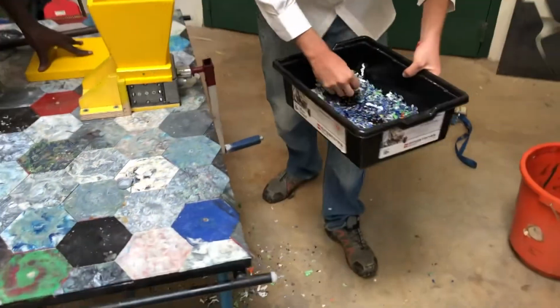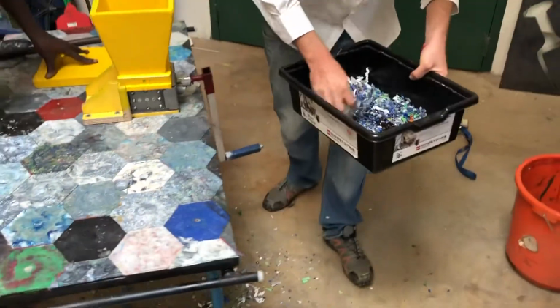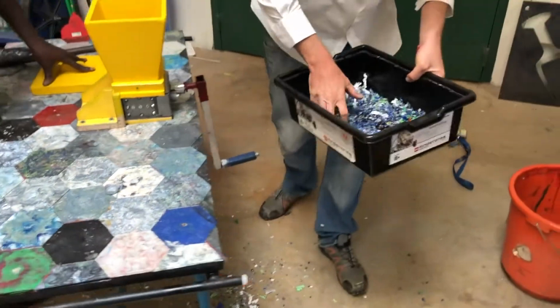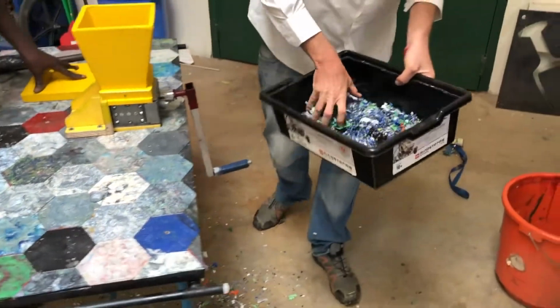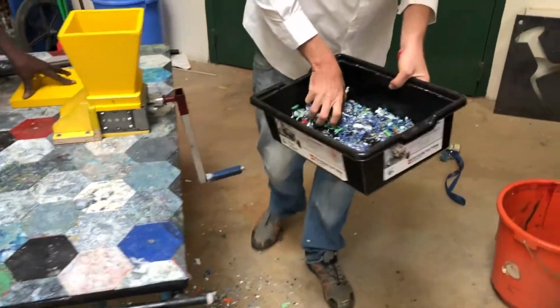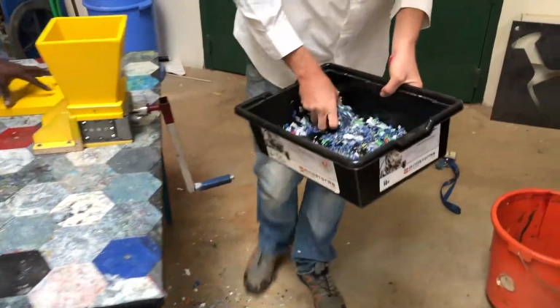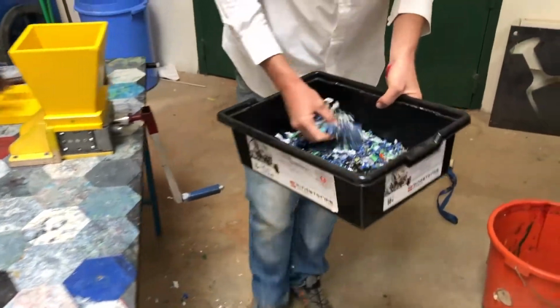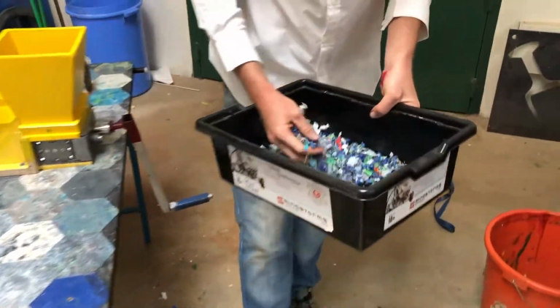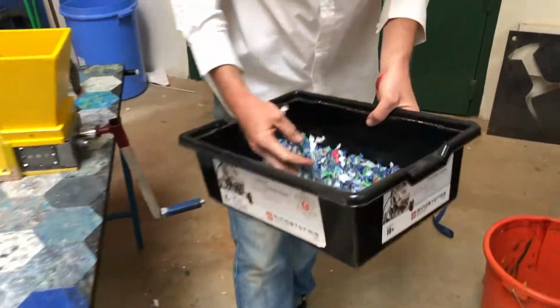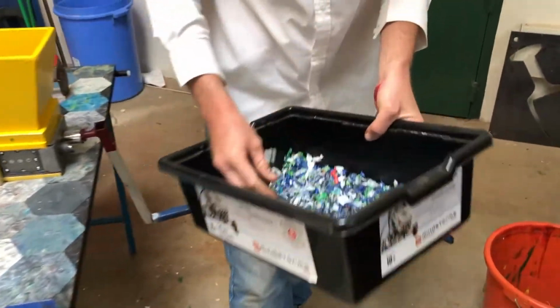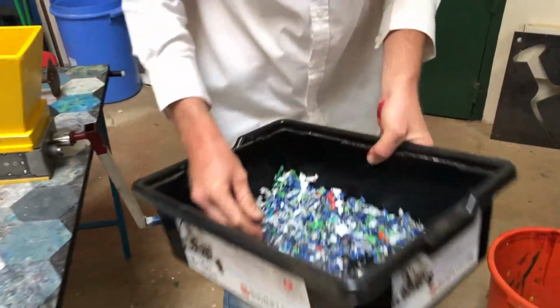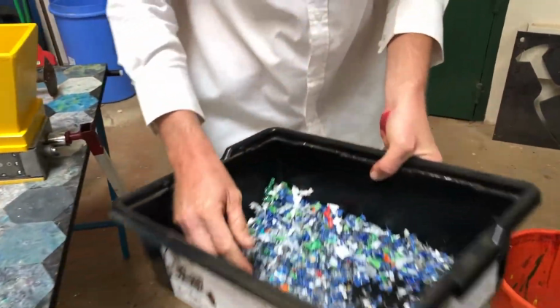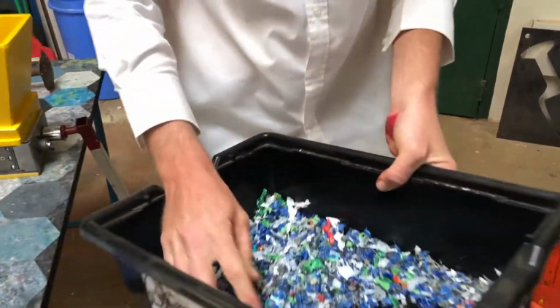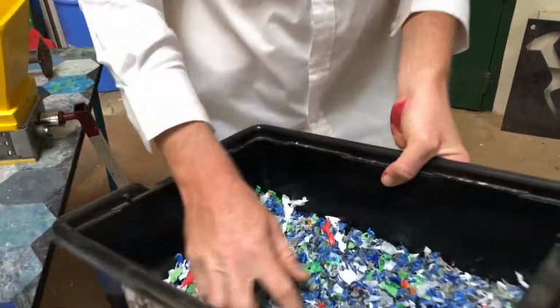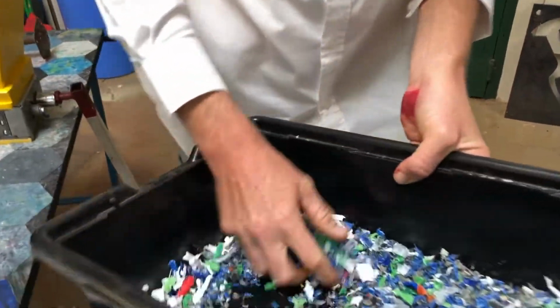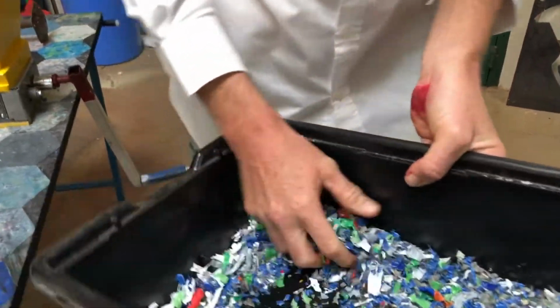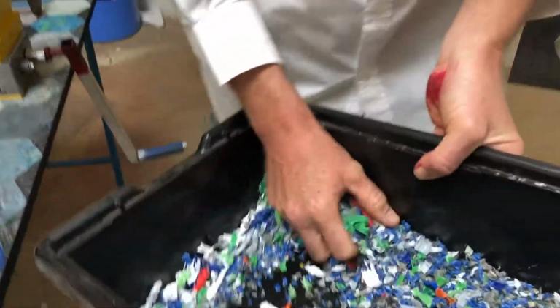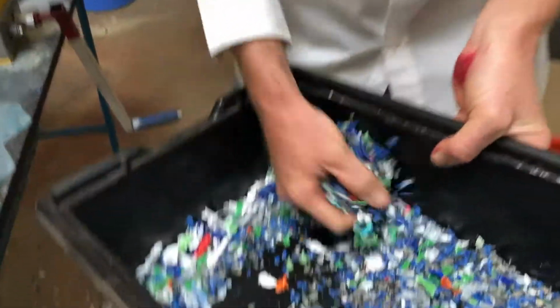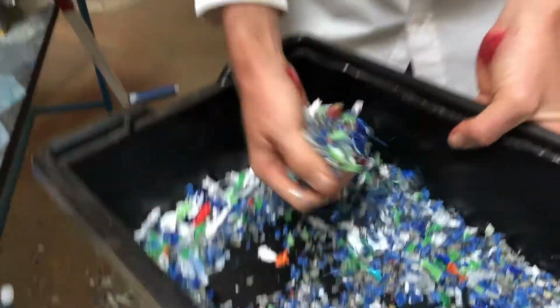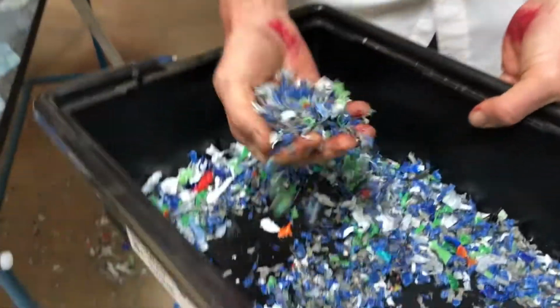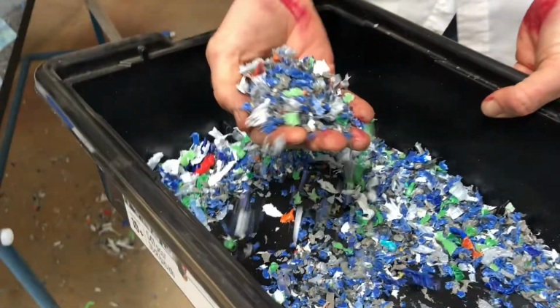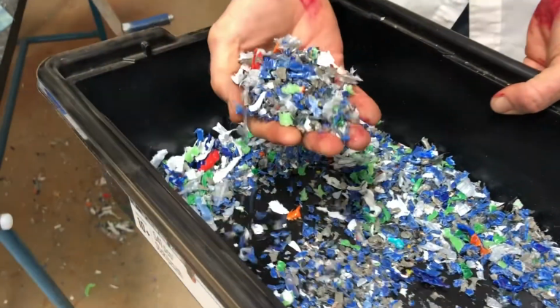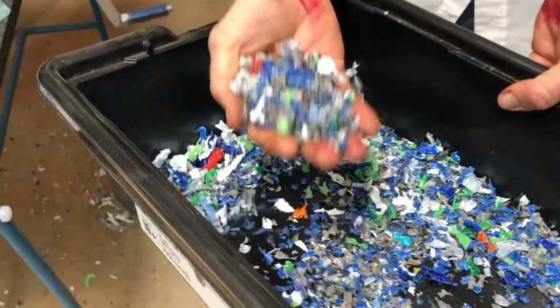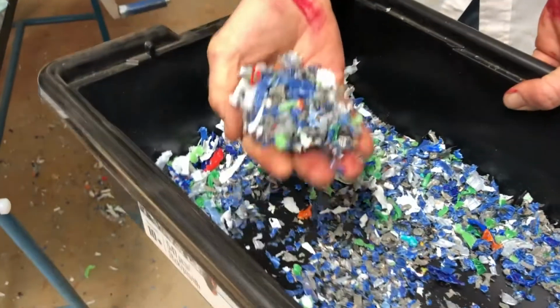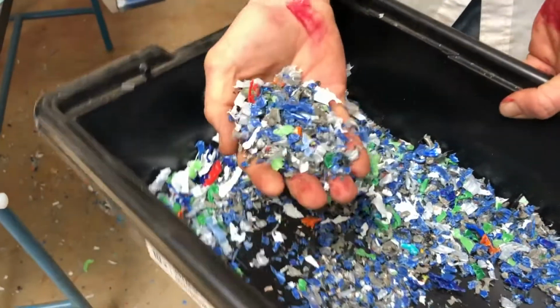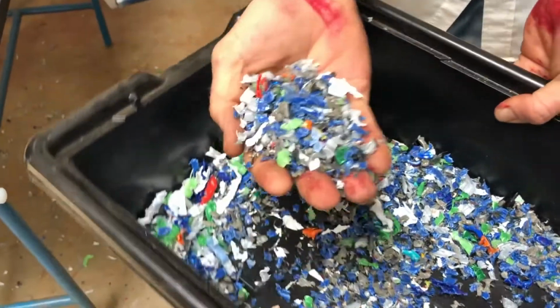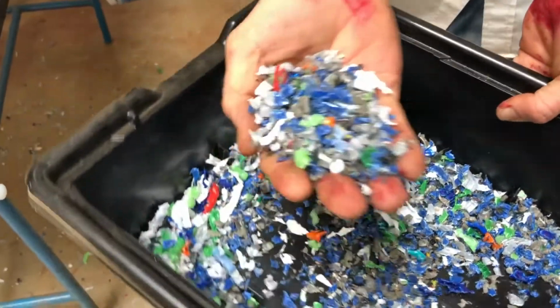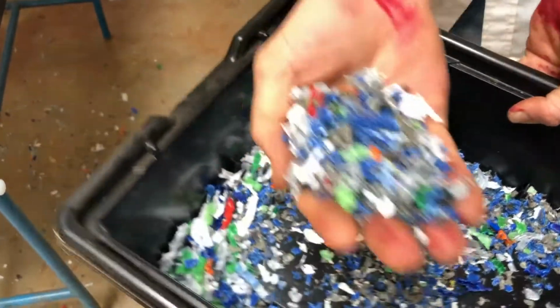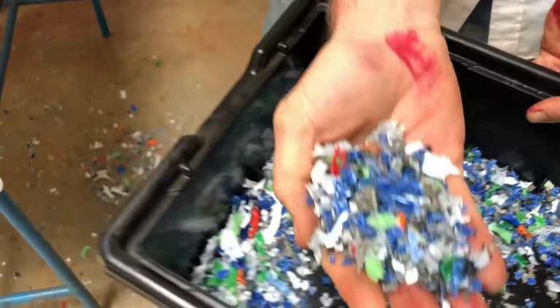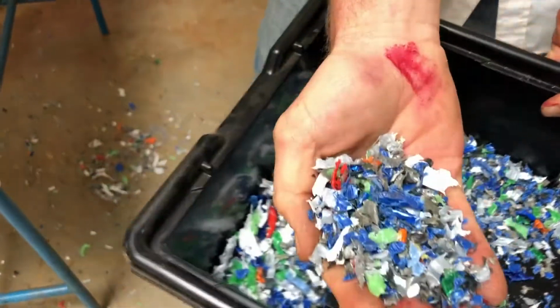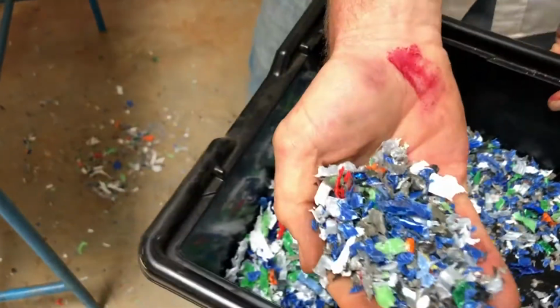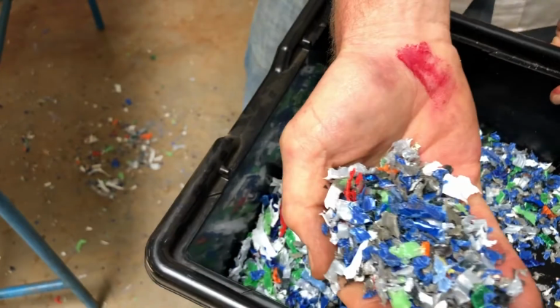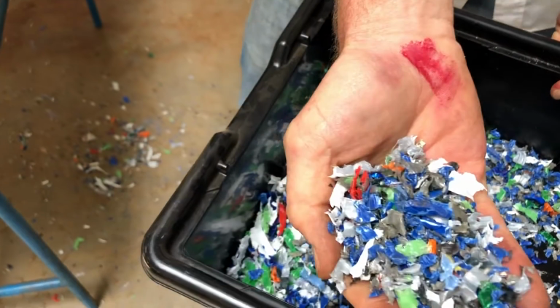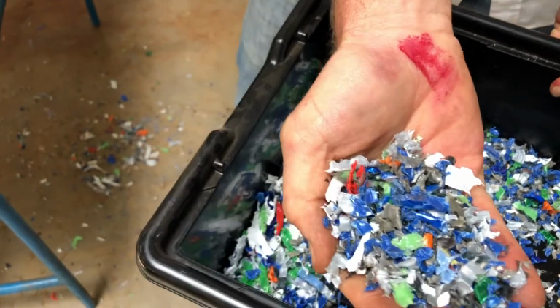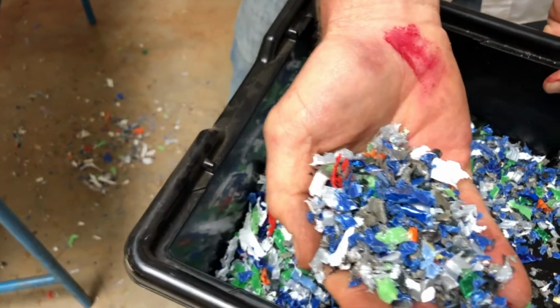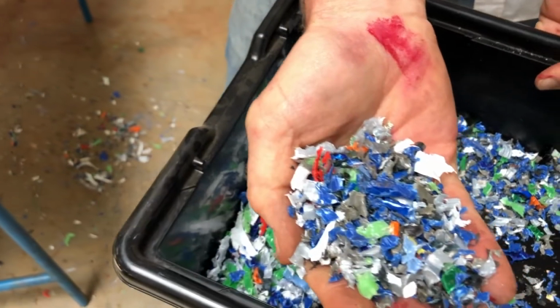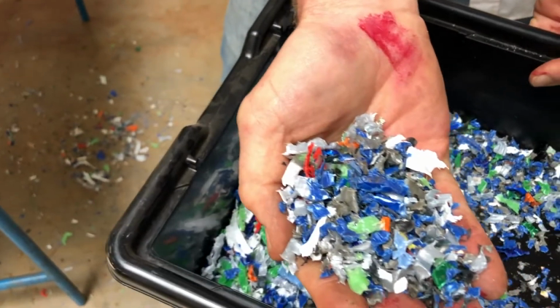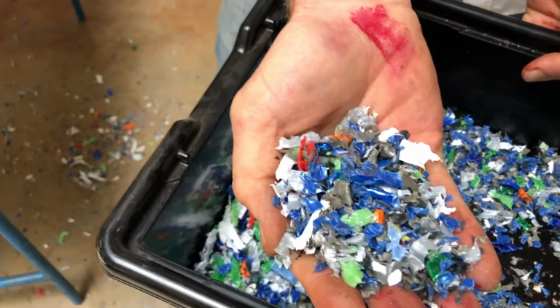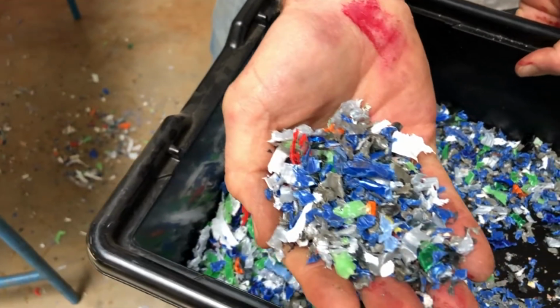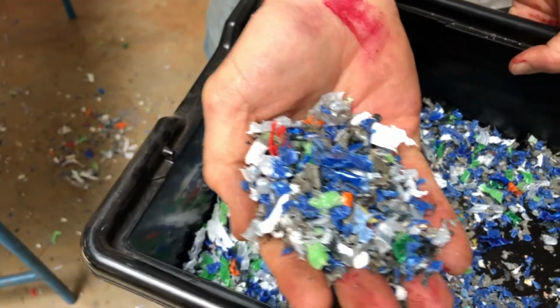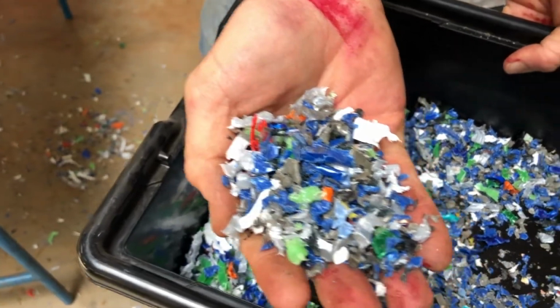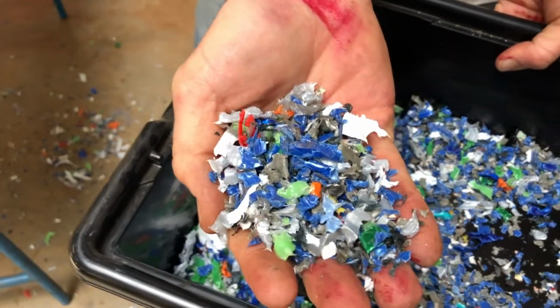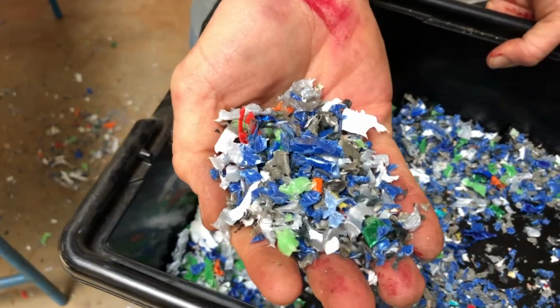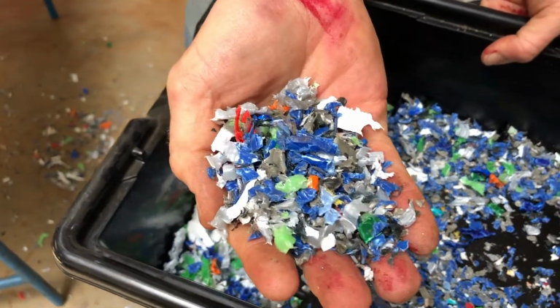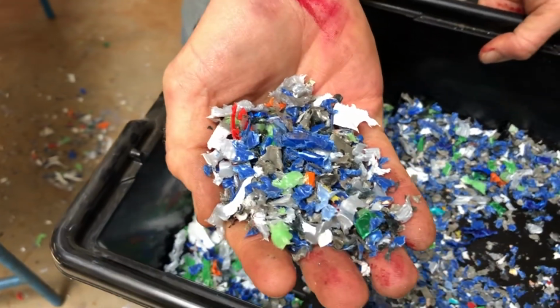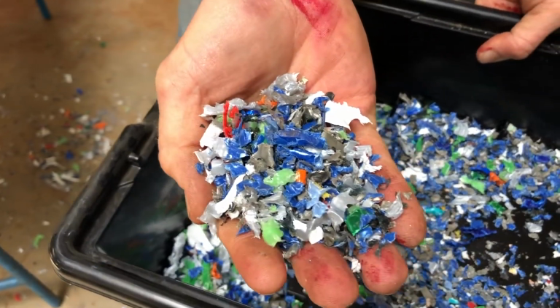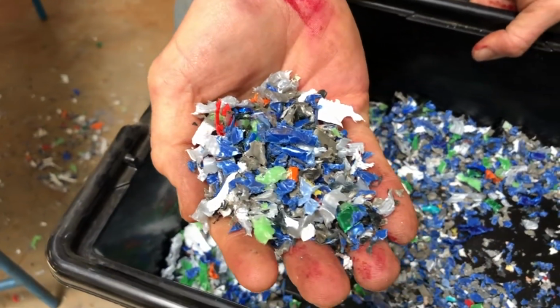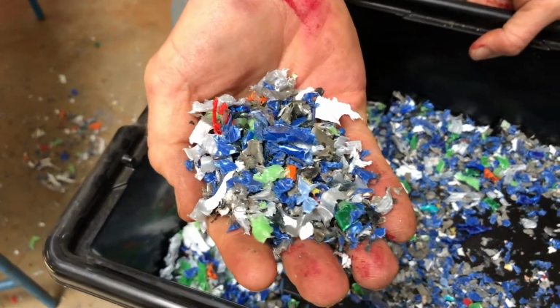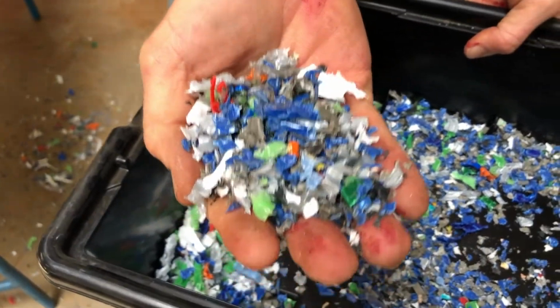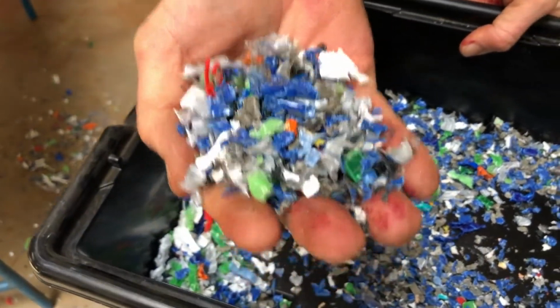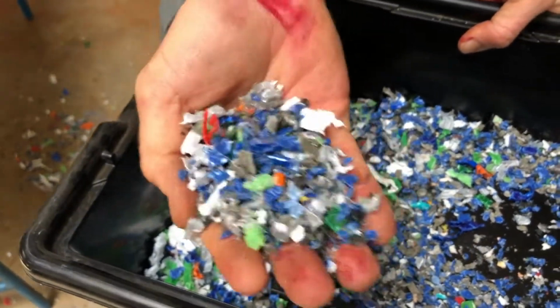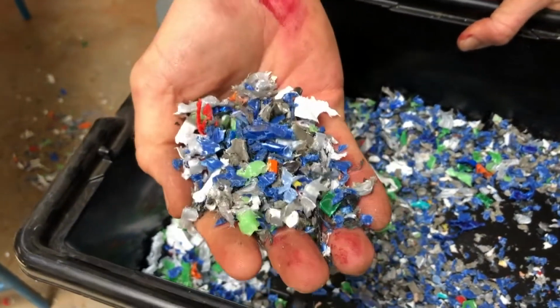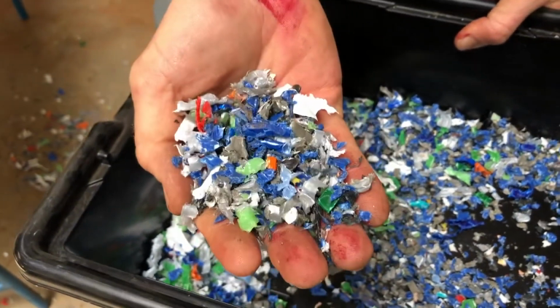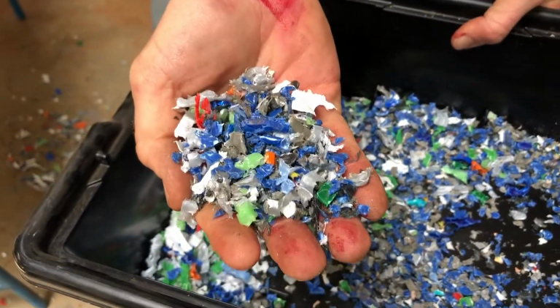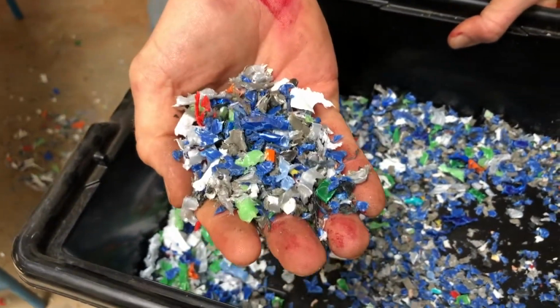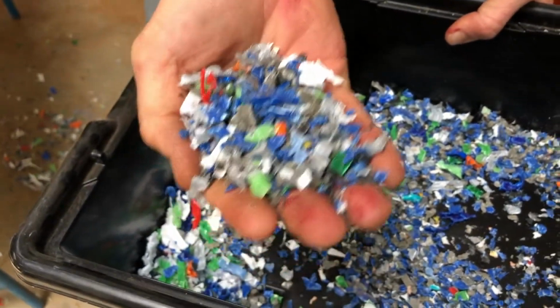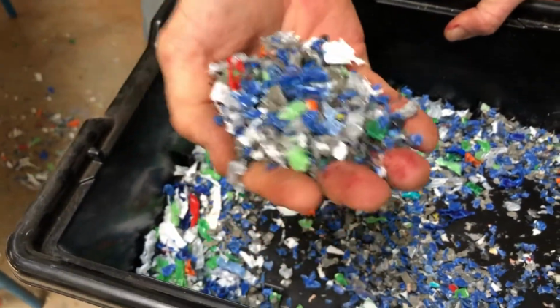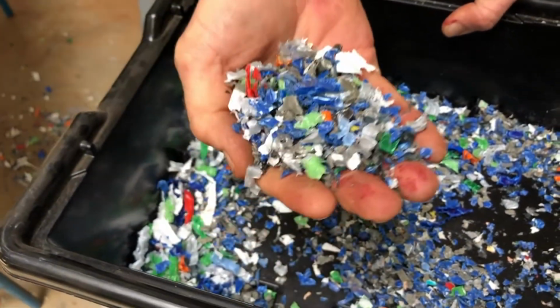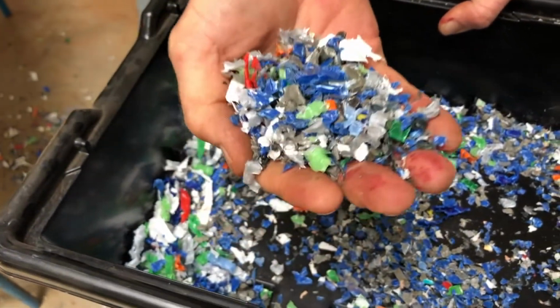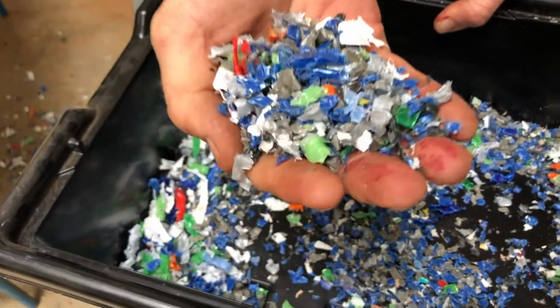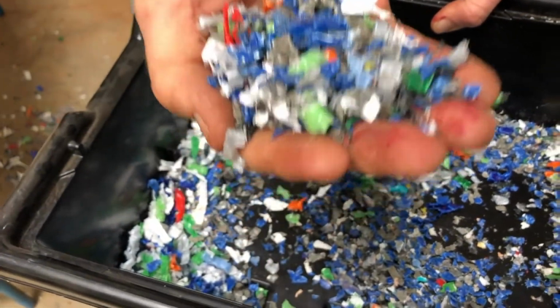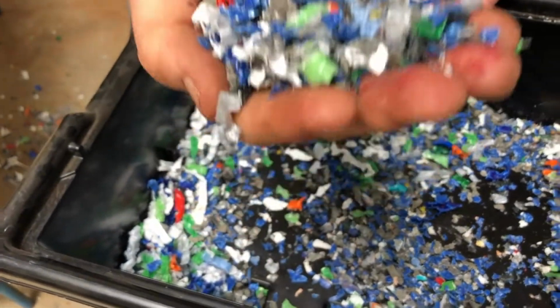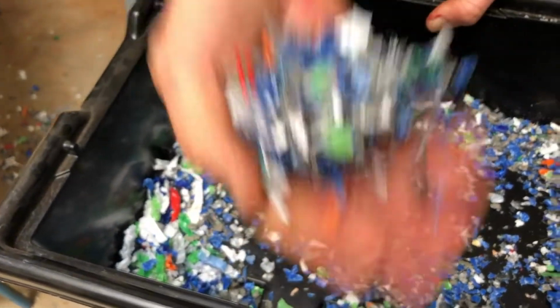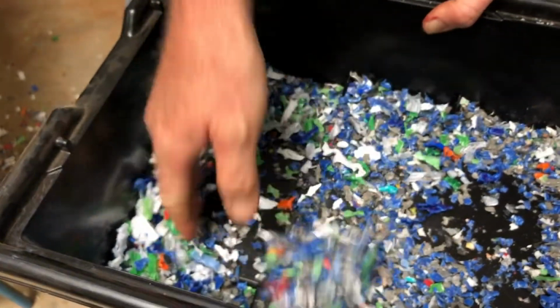Now if you look at it, what we have here is sizes that we can process properly. And that's it.